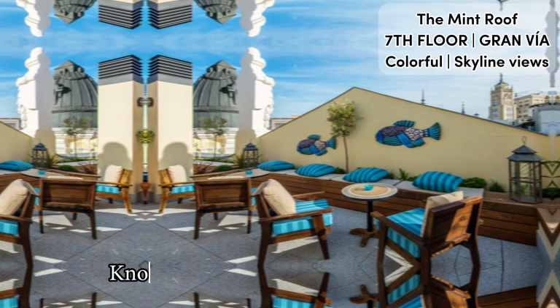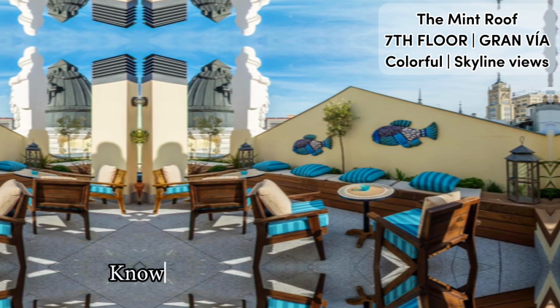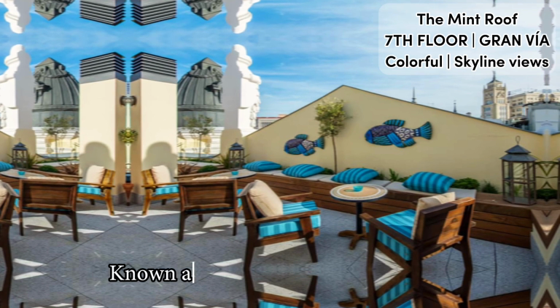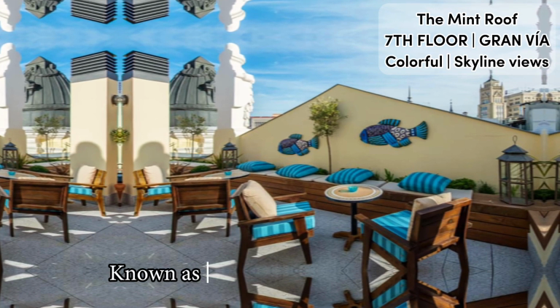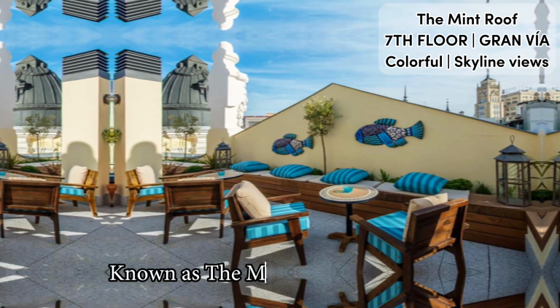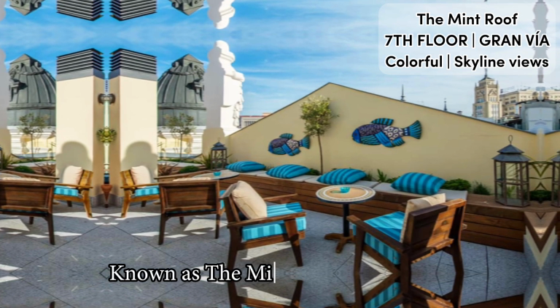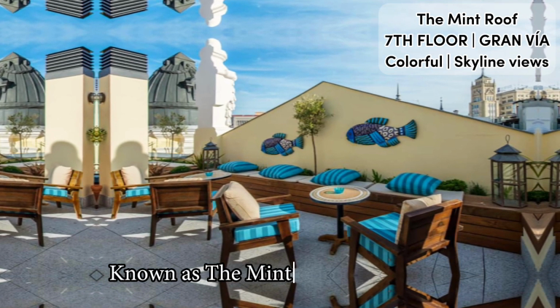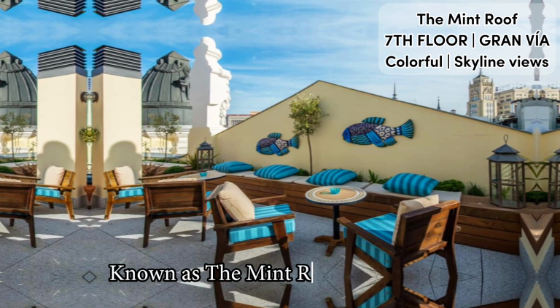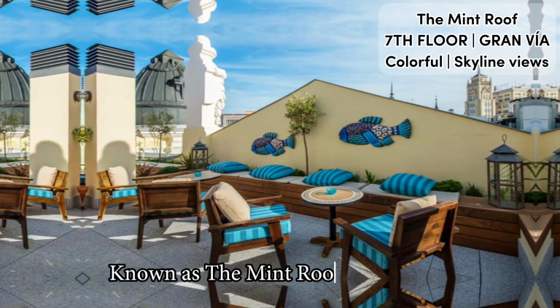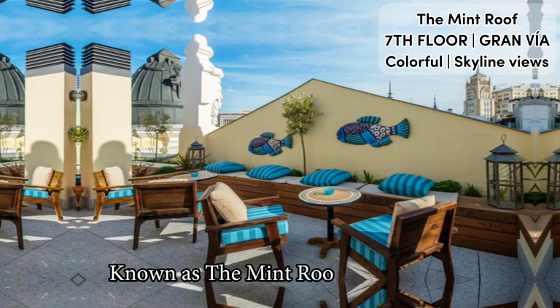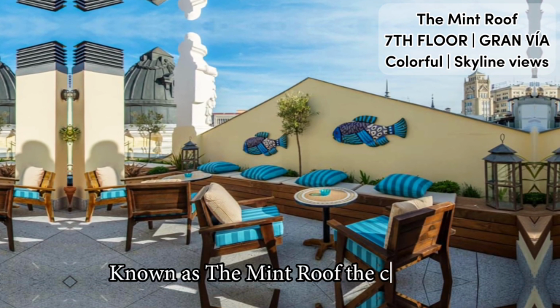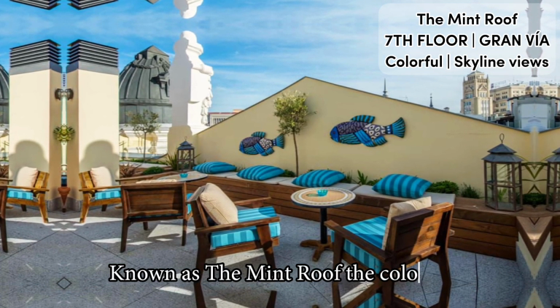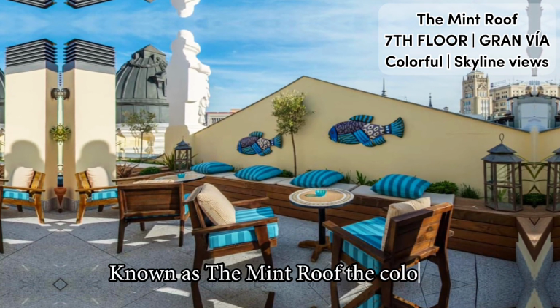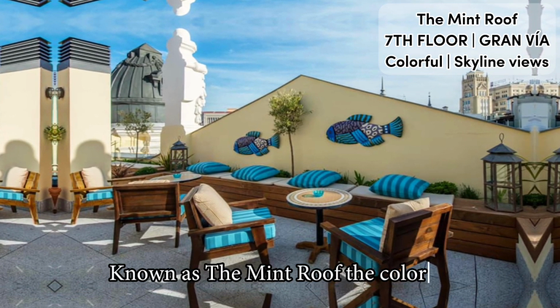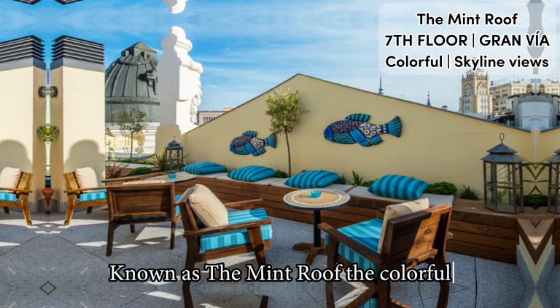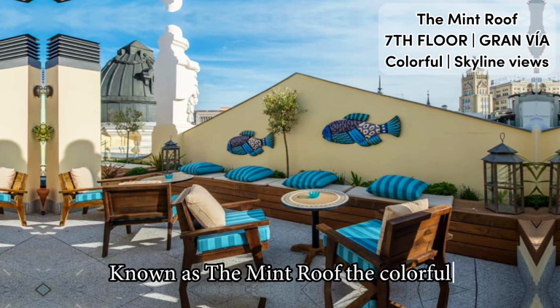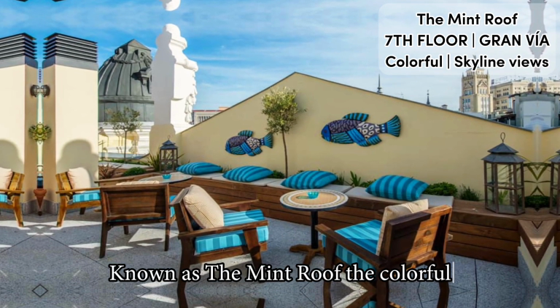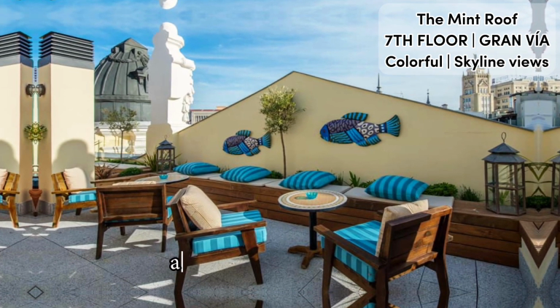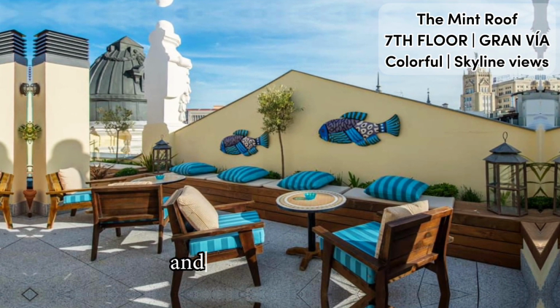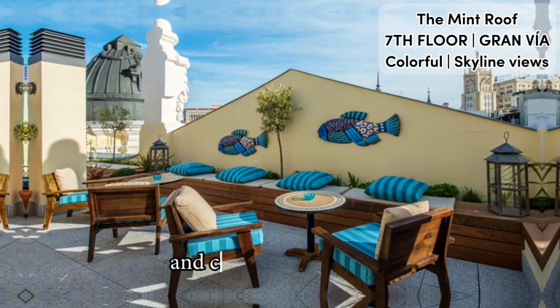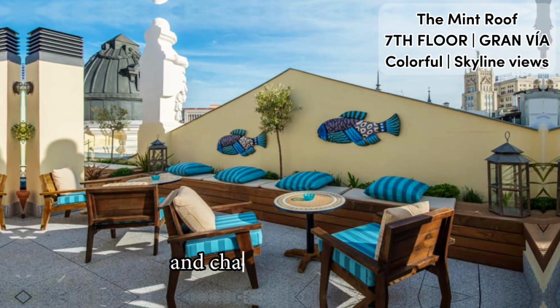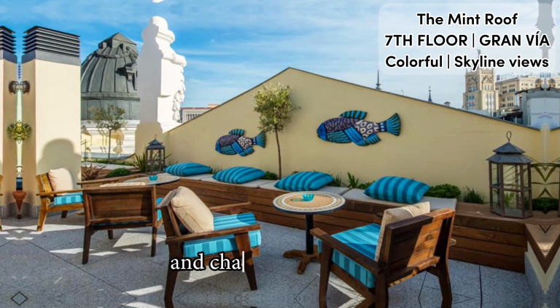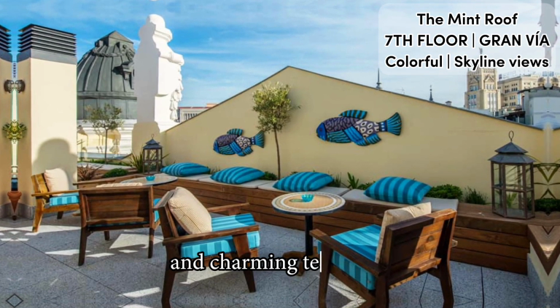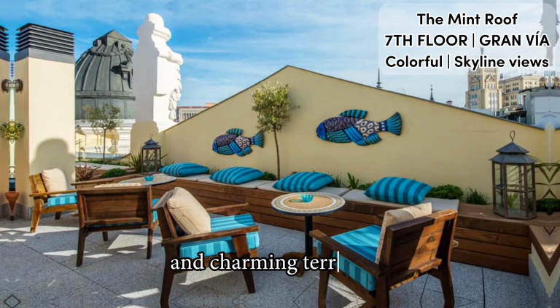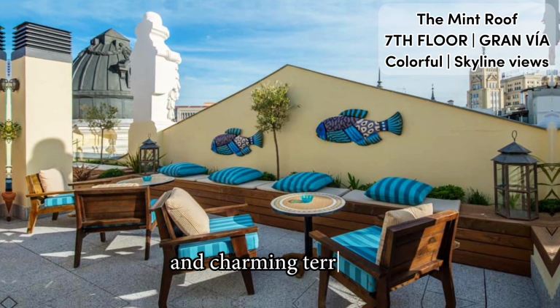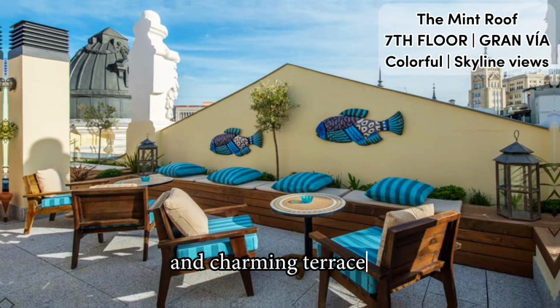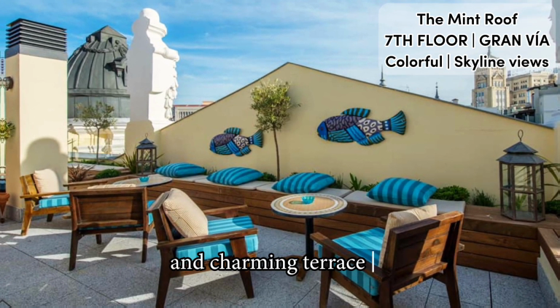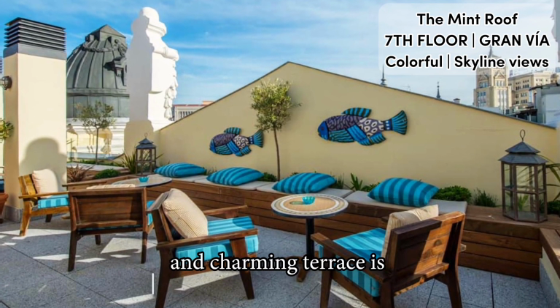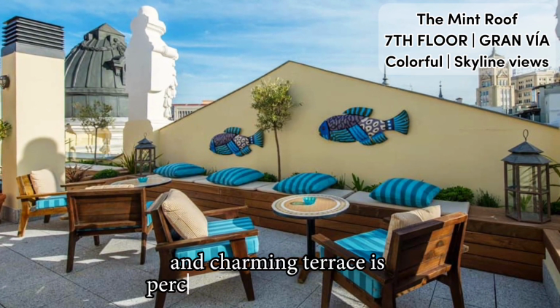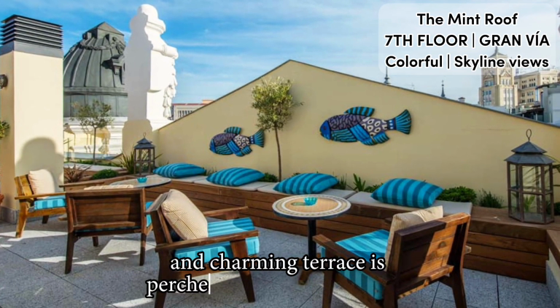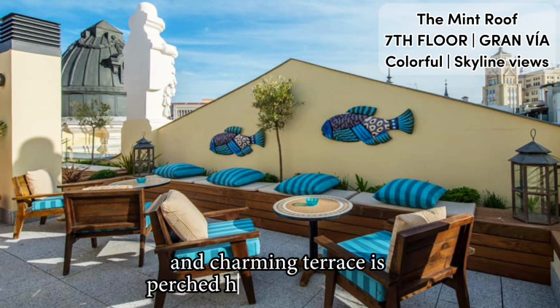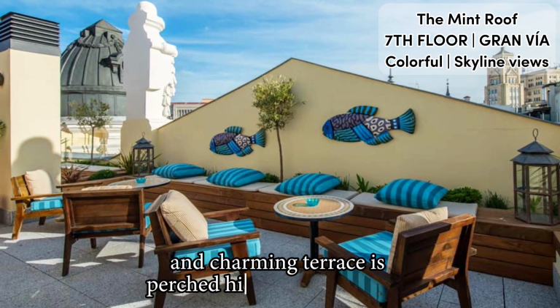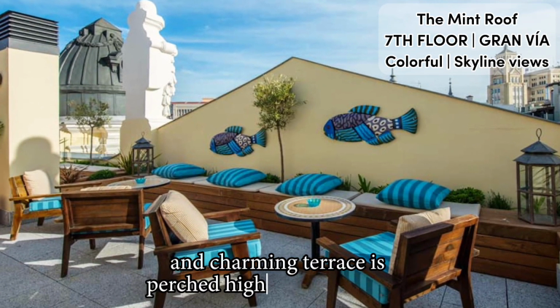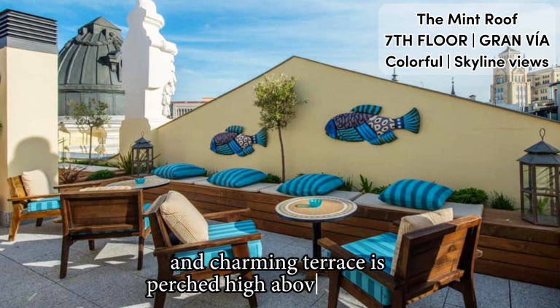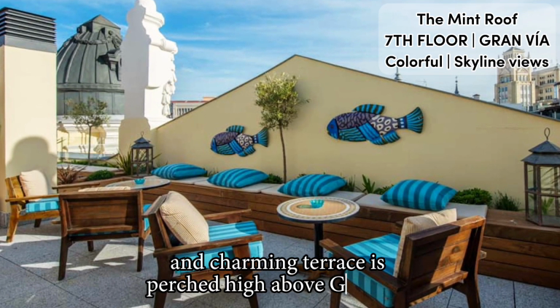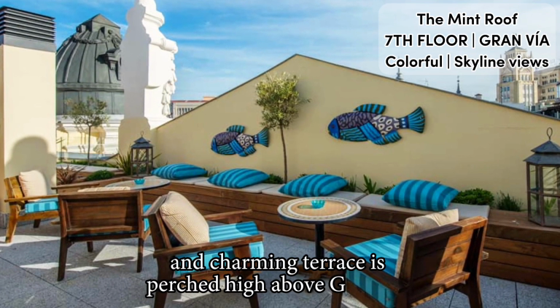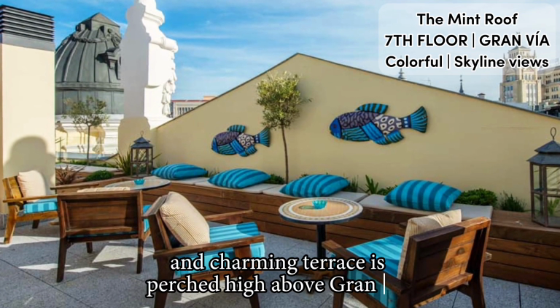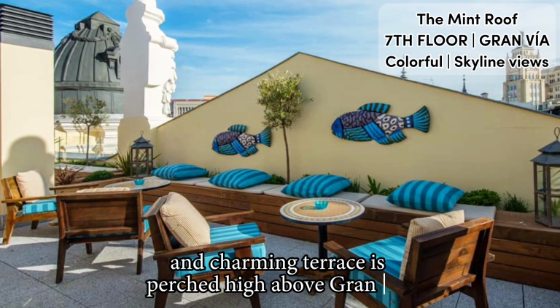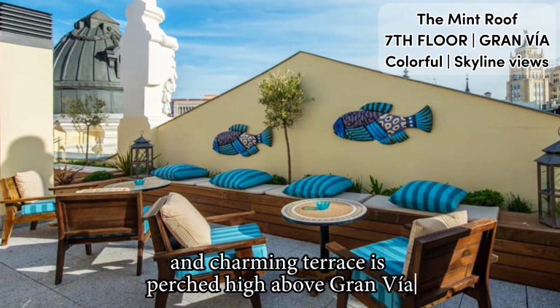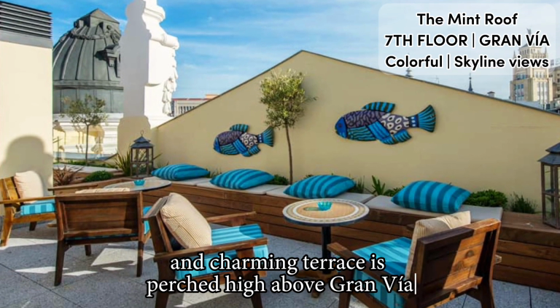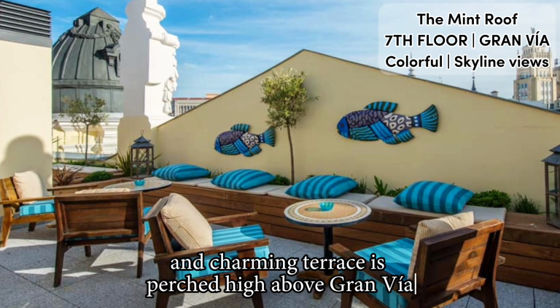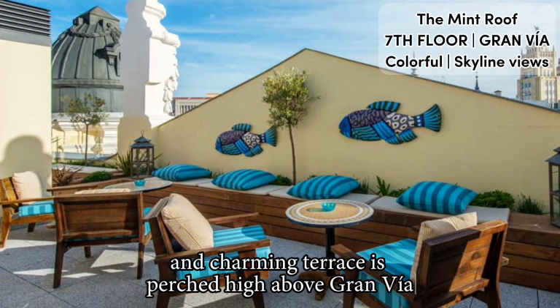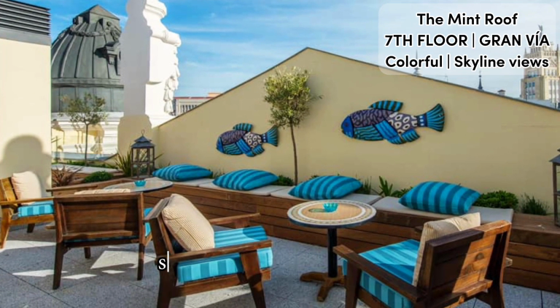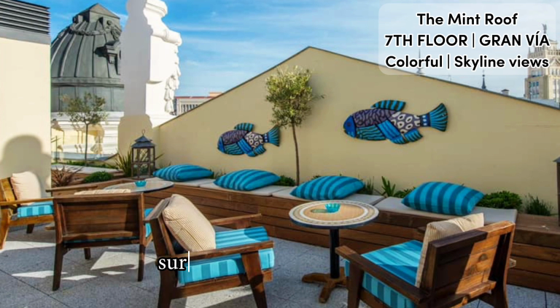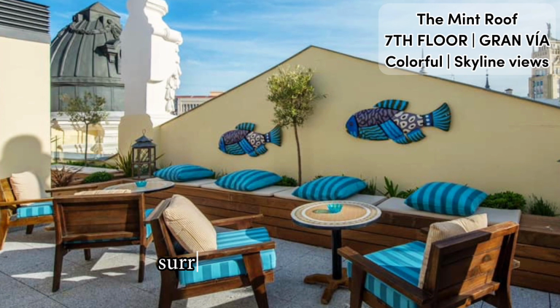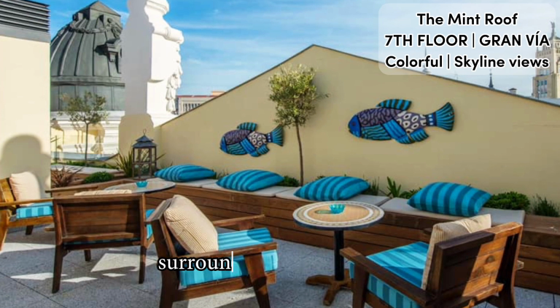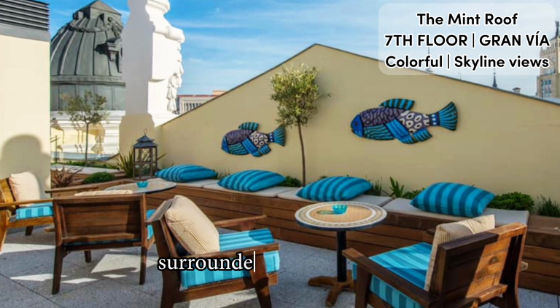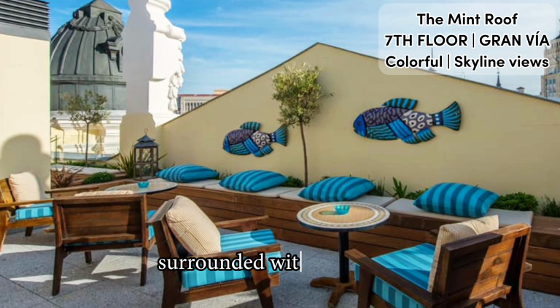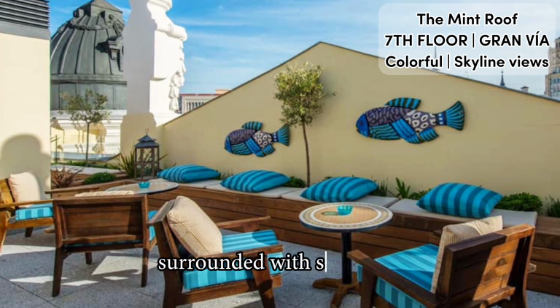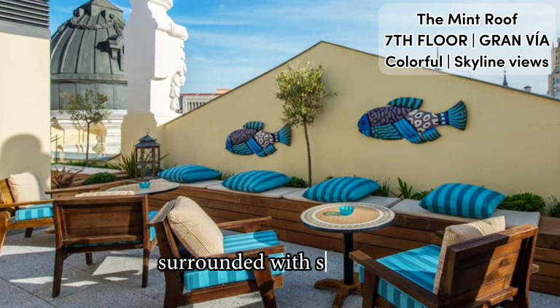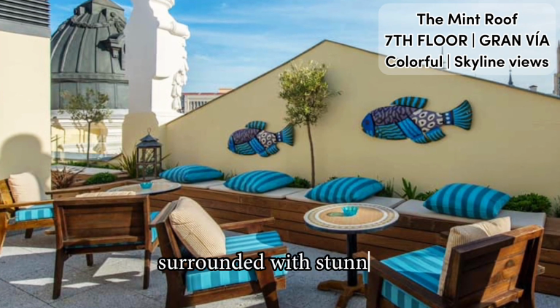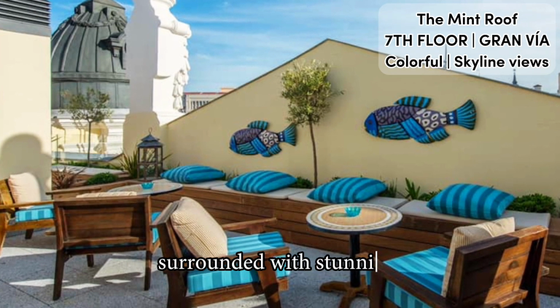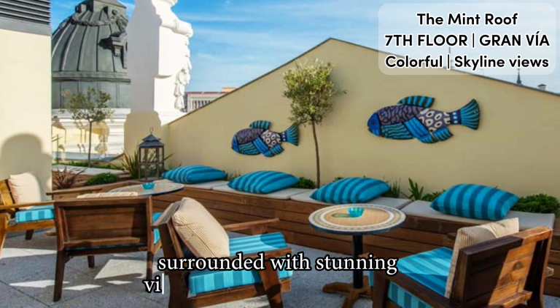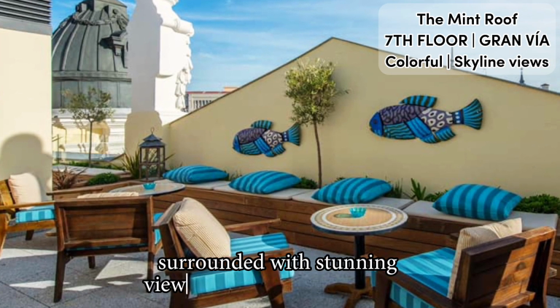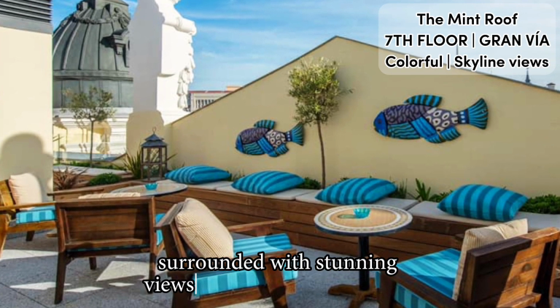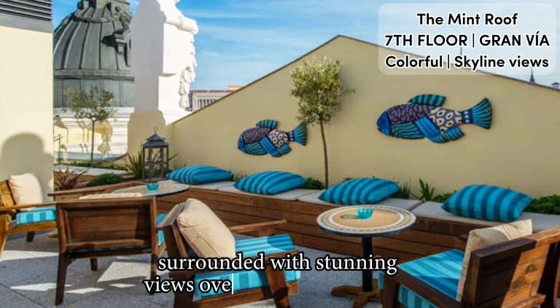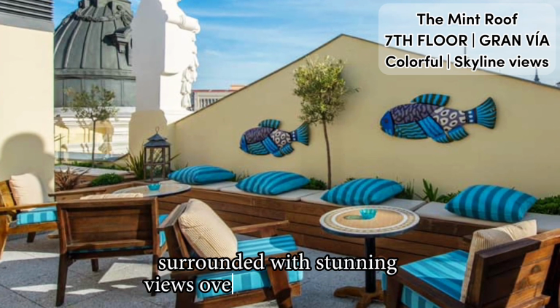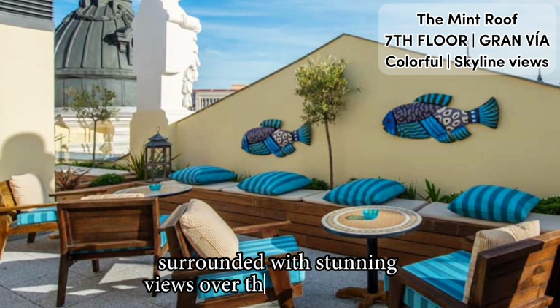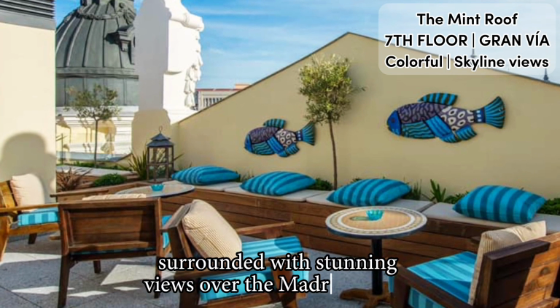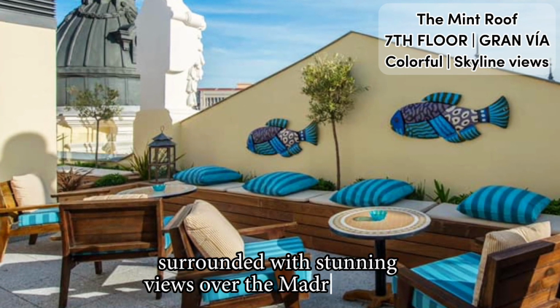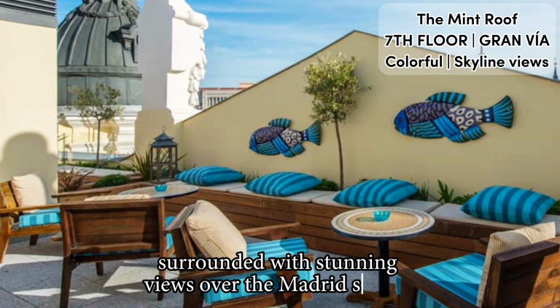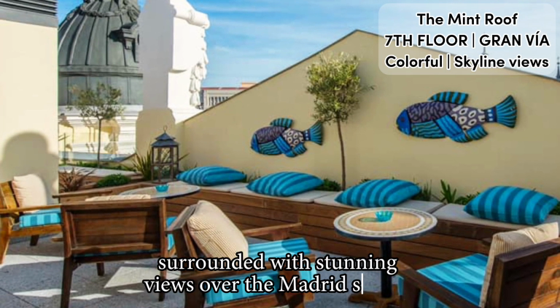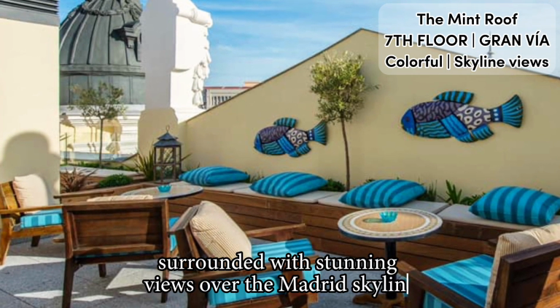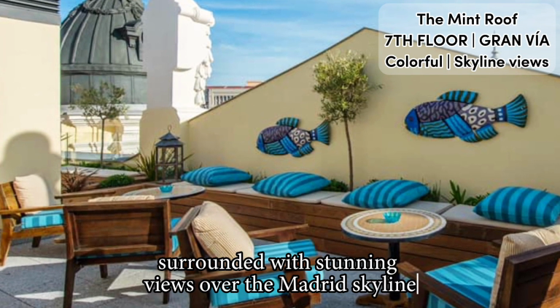Known as the Mint Roof, the colorful and charming terrace is perched high above Gran Via, surrounded with stunning views over the Madrid skyline.